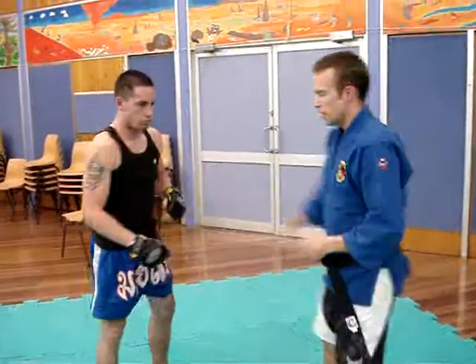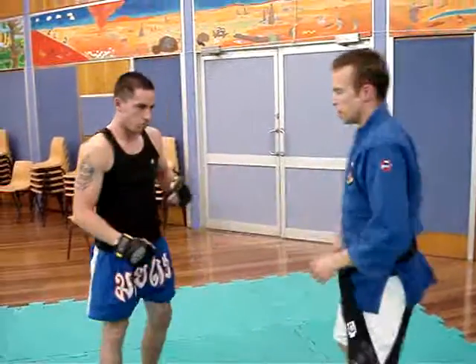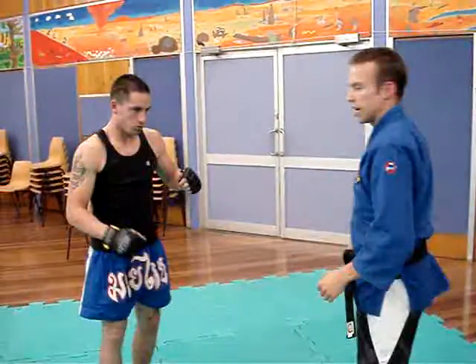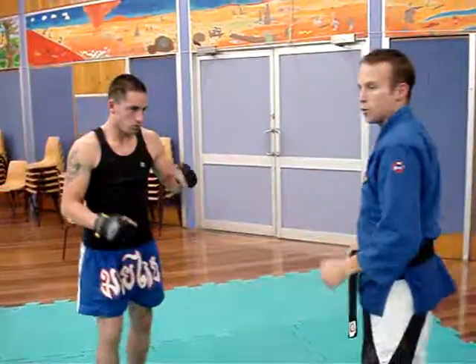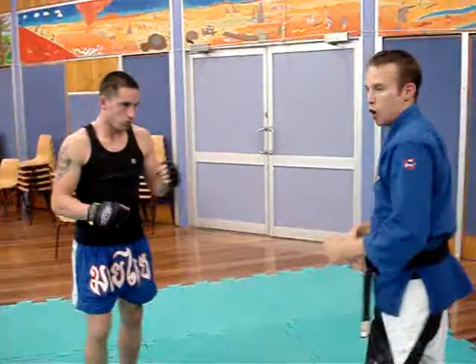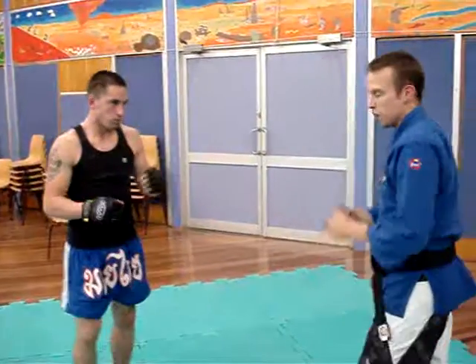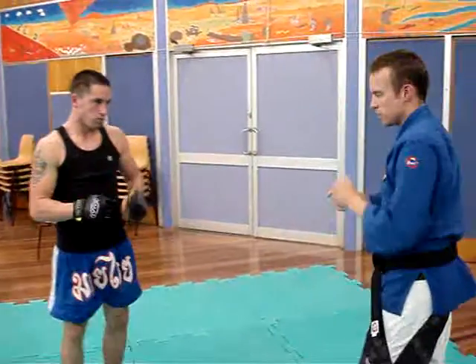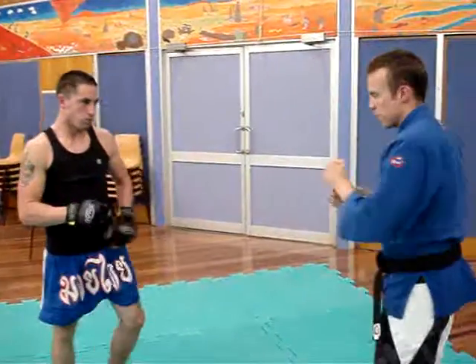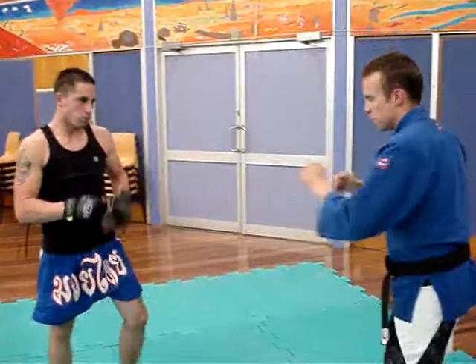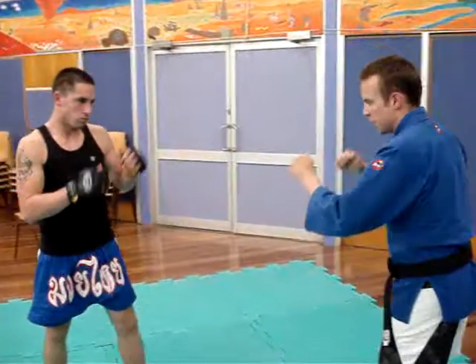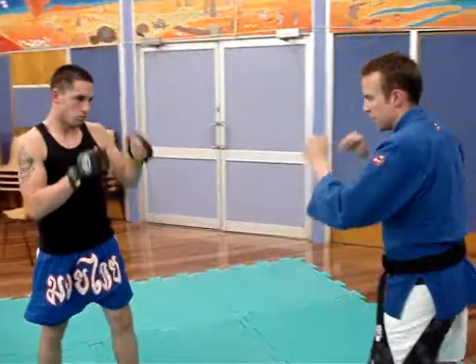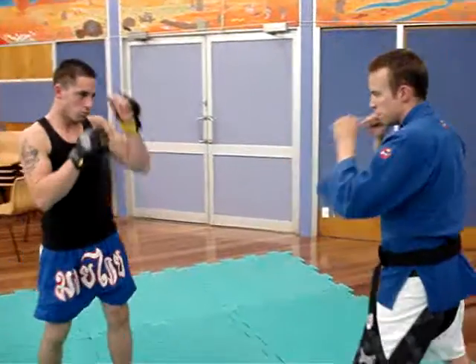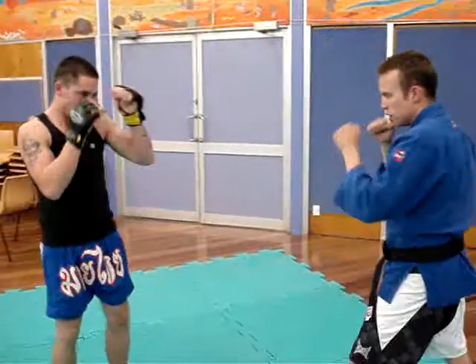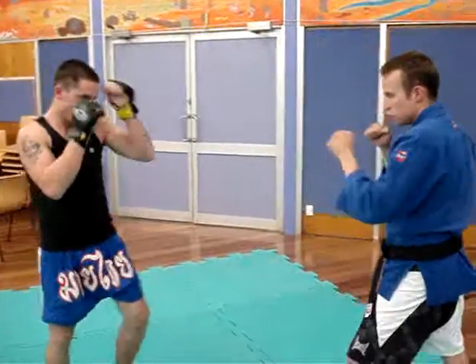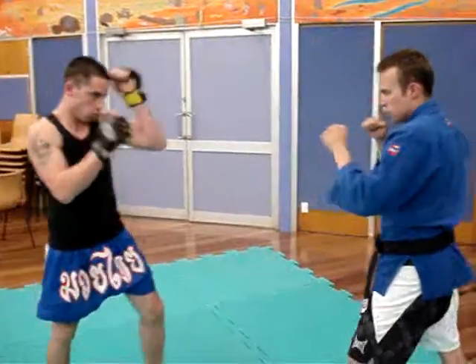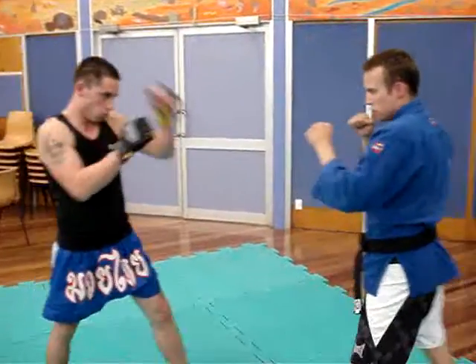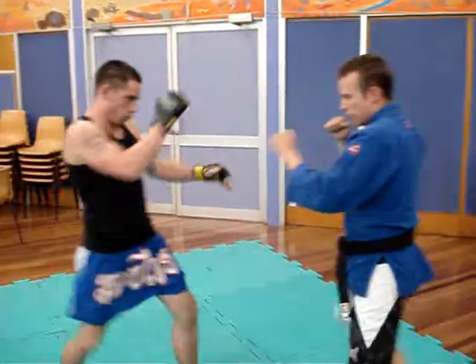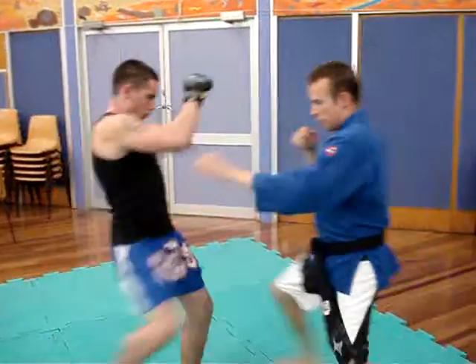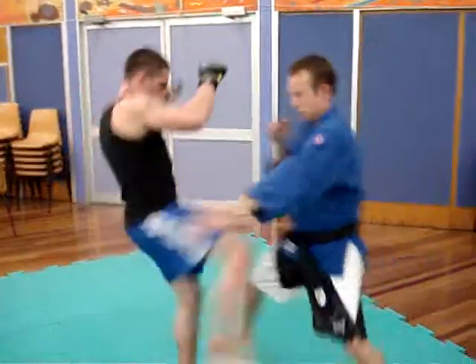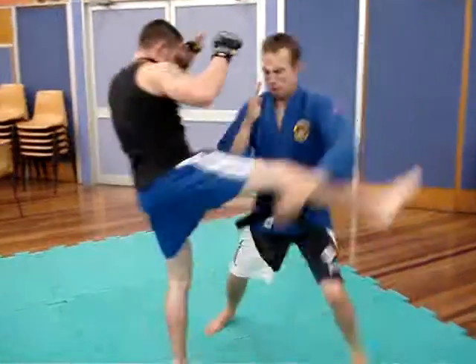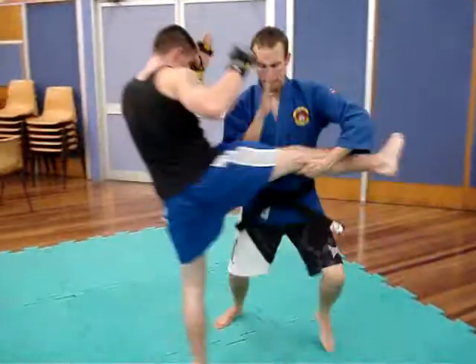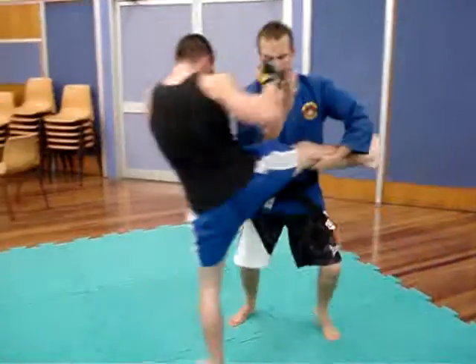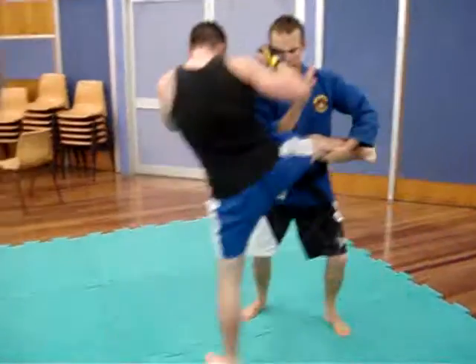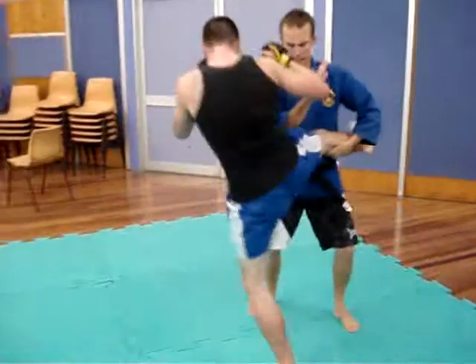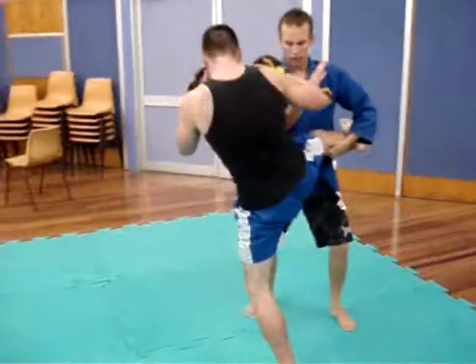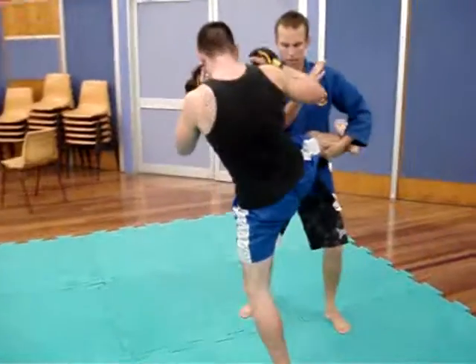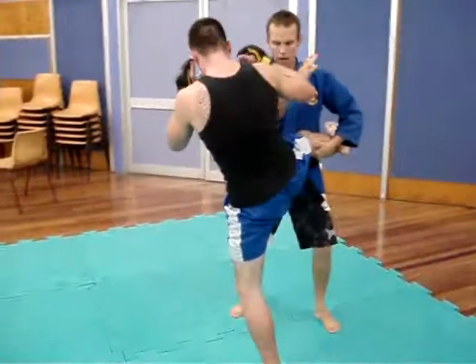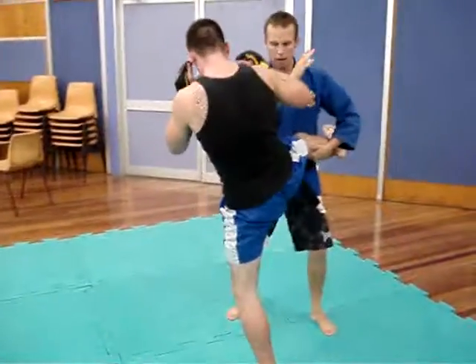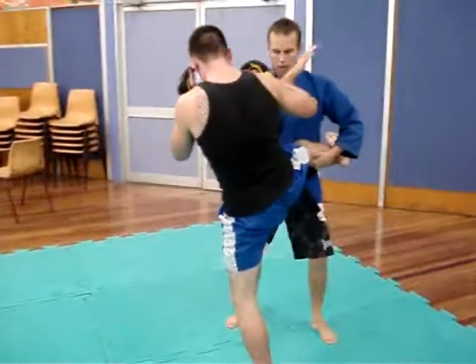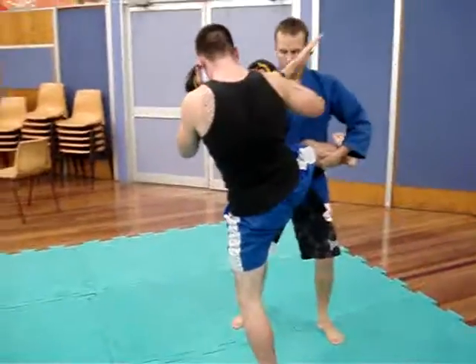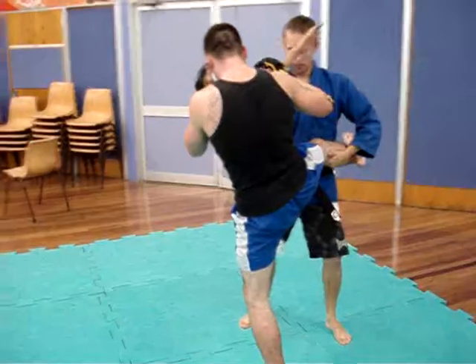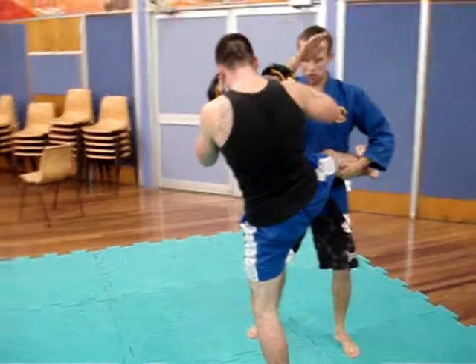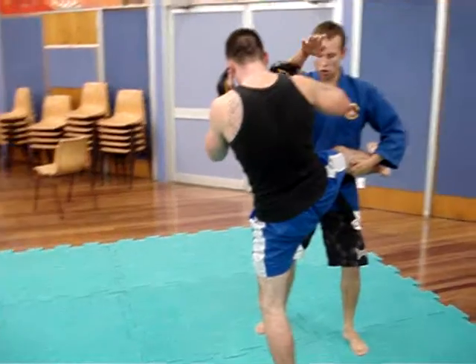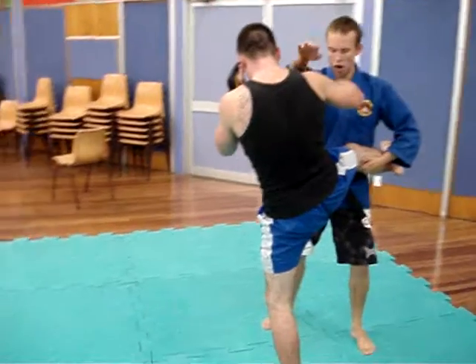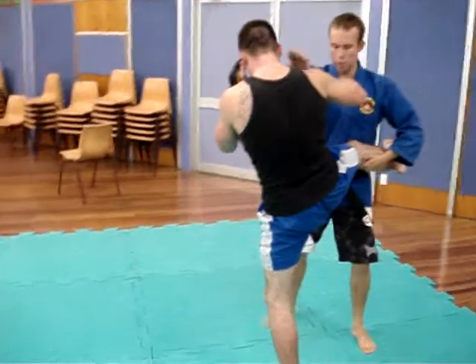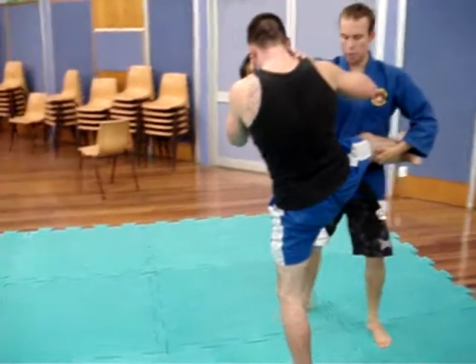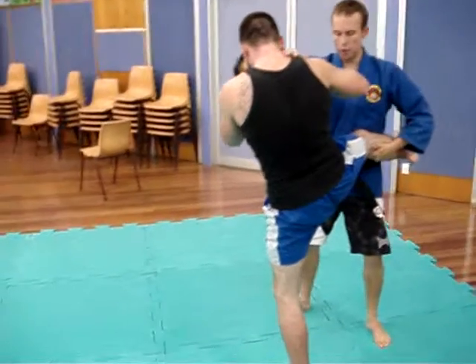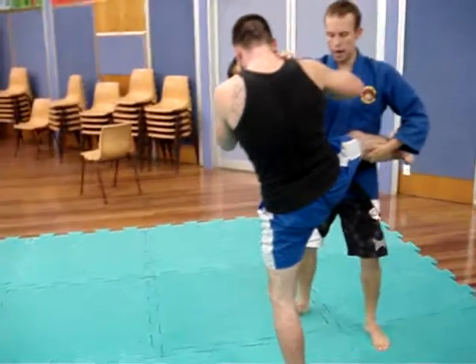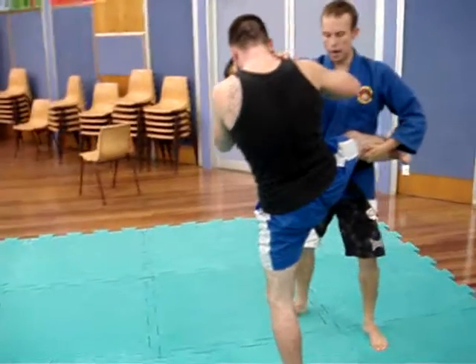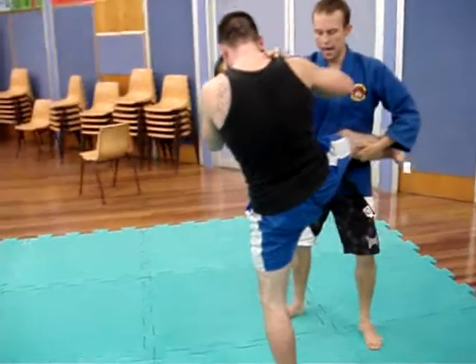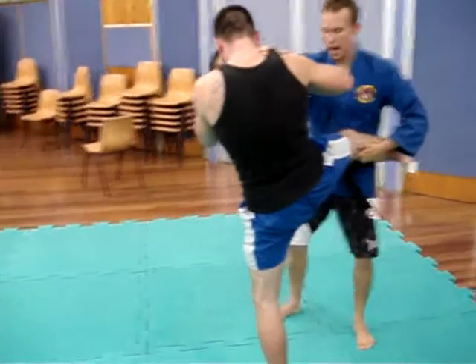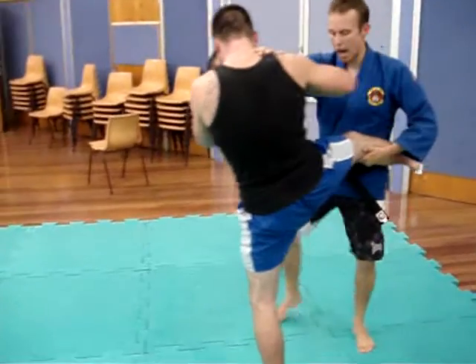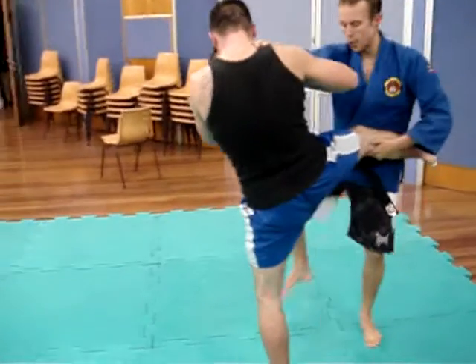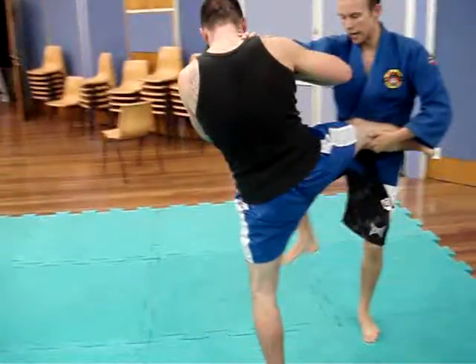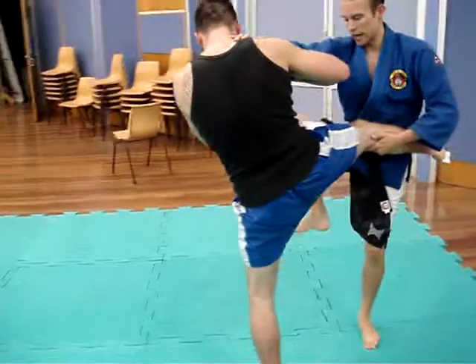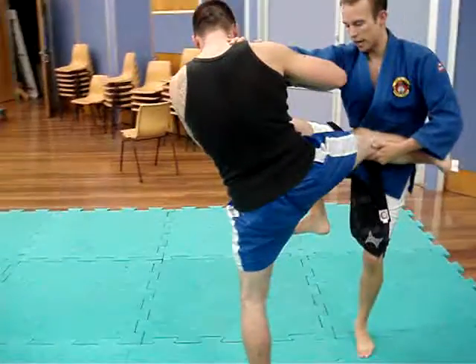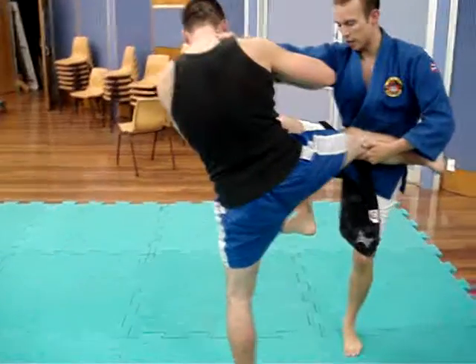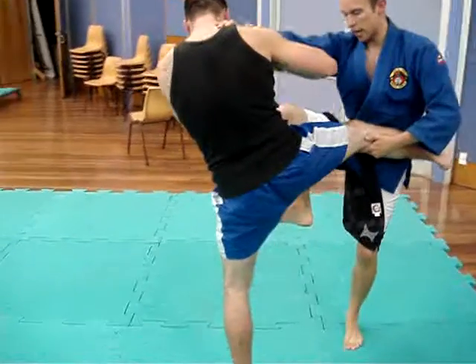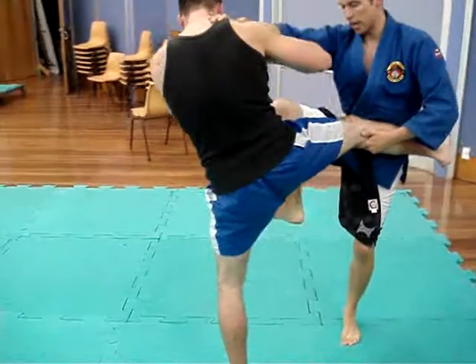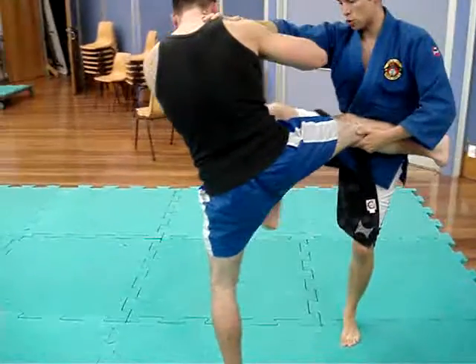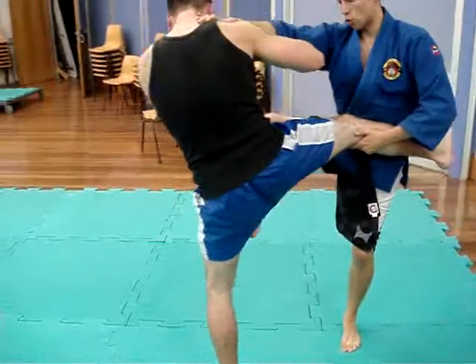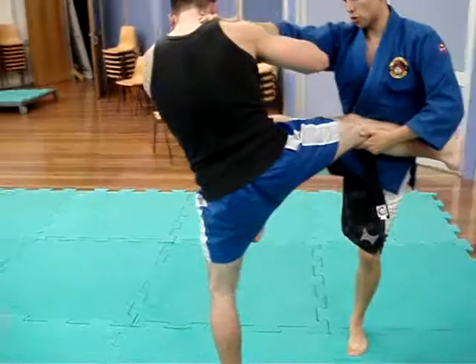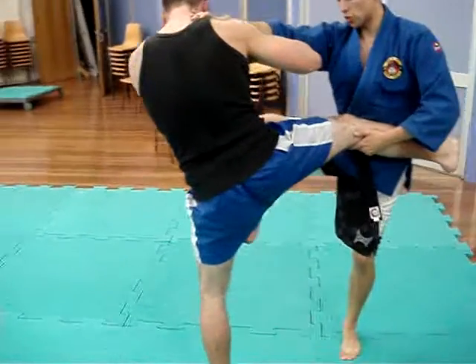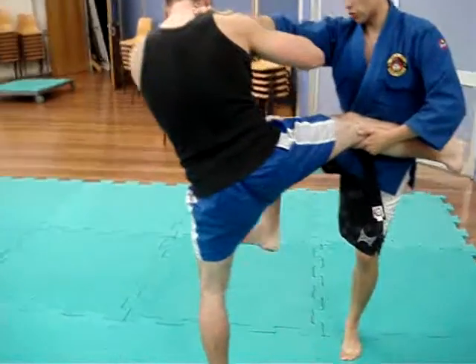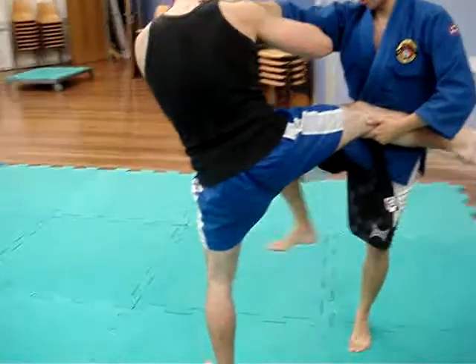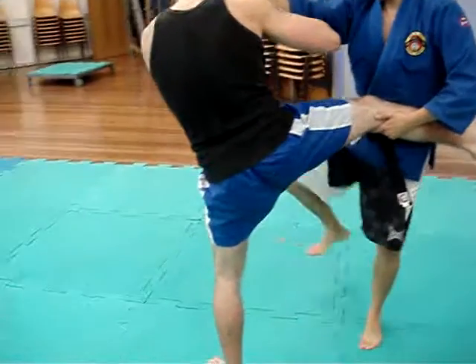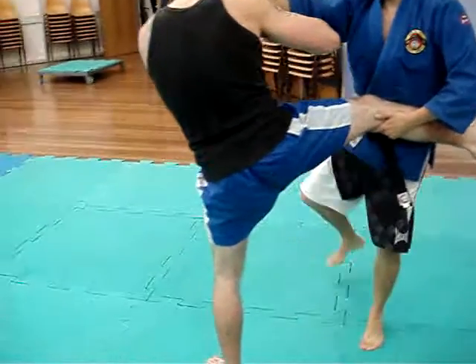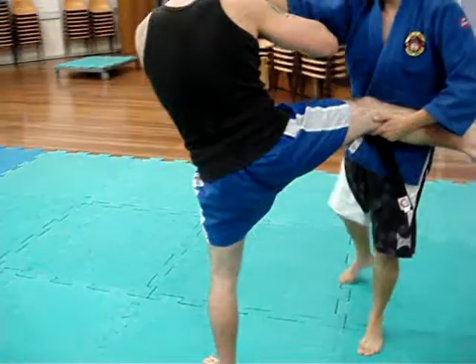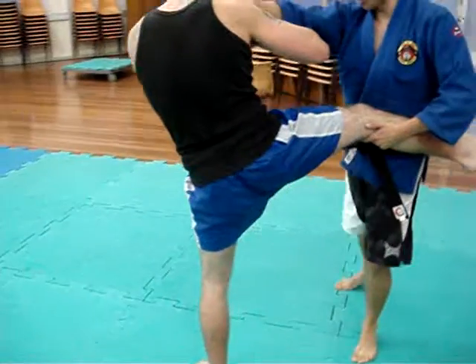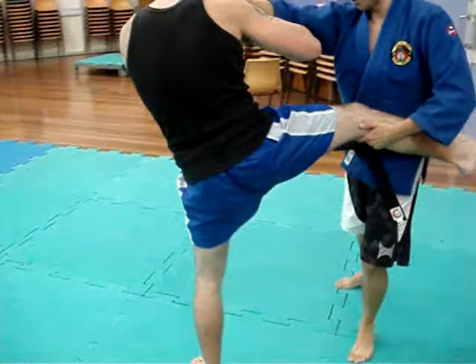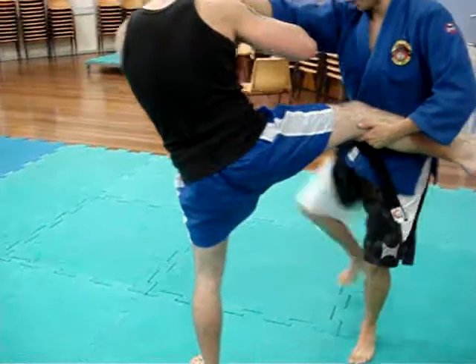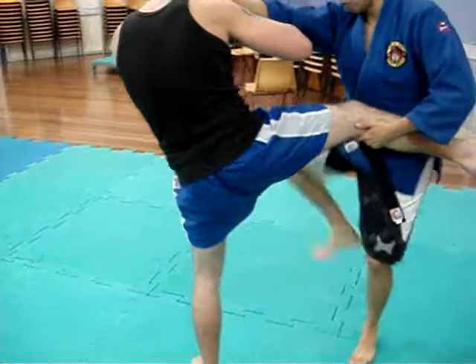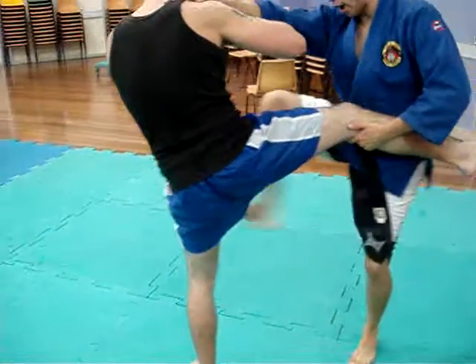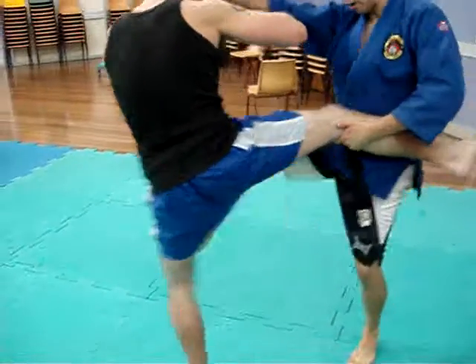Second one, same beginning motion, land here — this time bring my knee up and kick in towards the thigh, on the inside of the thigh.